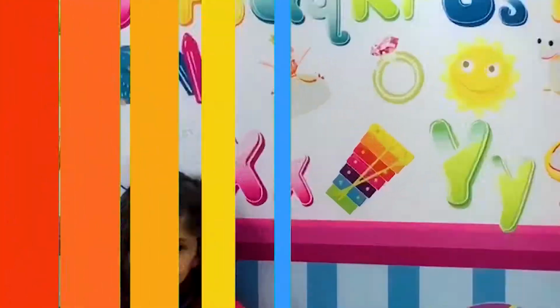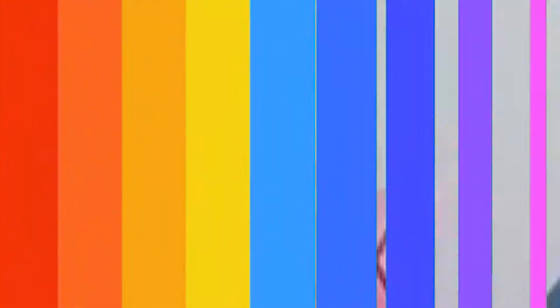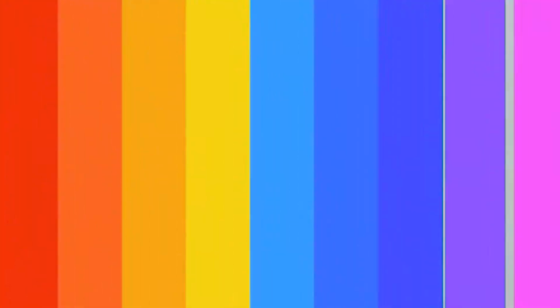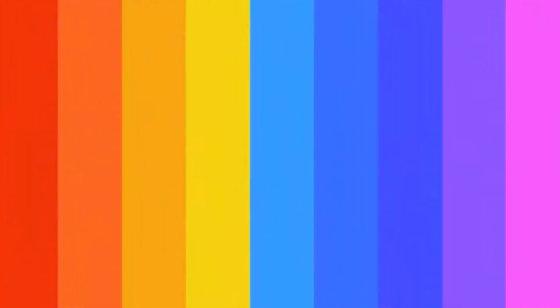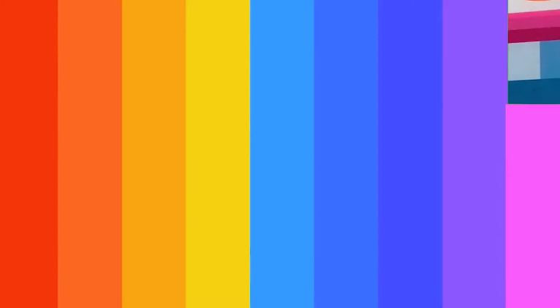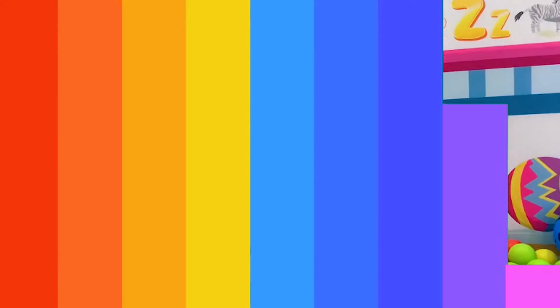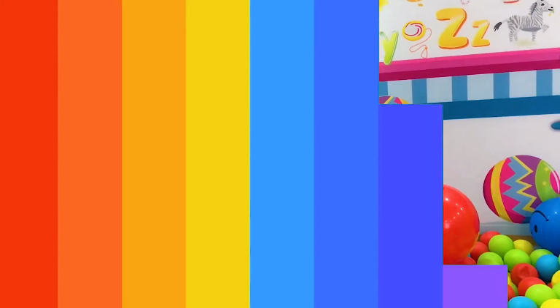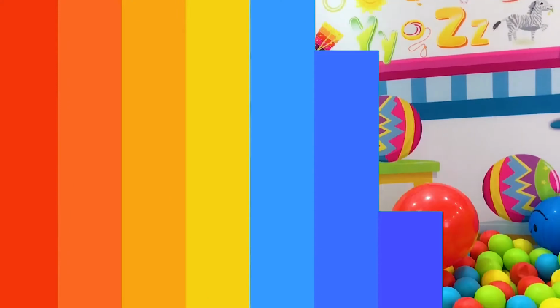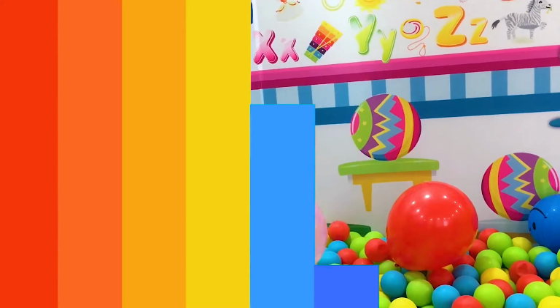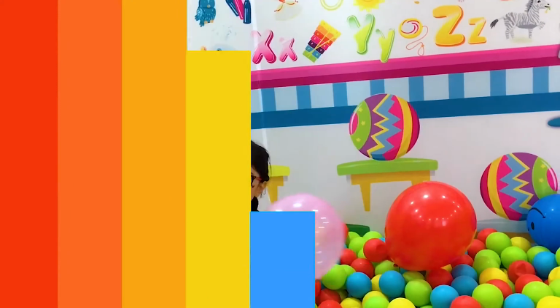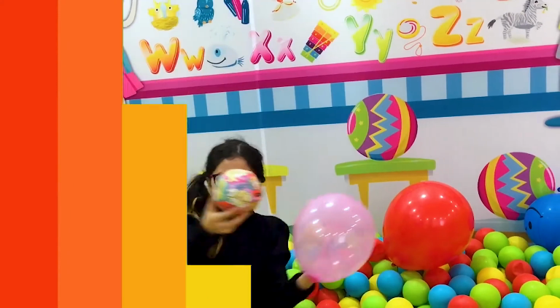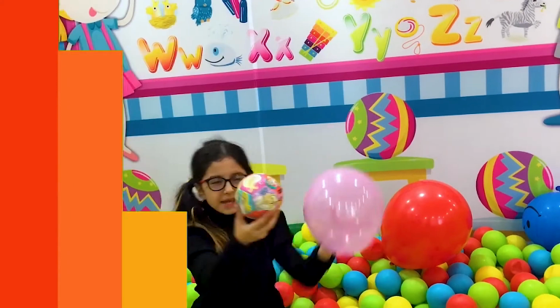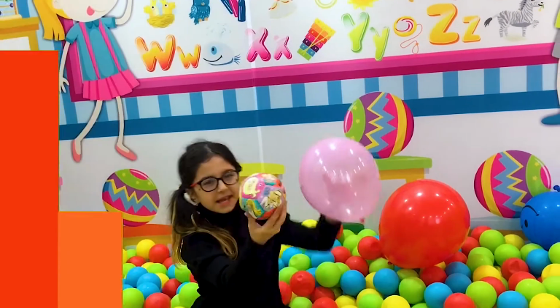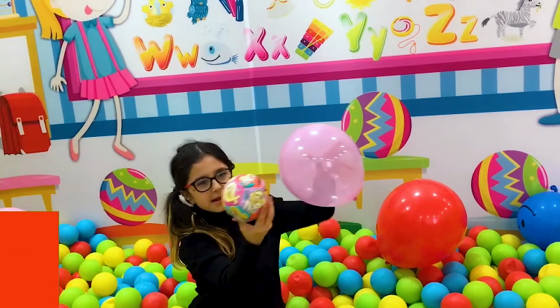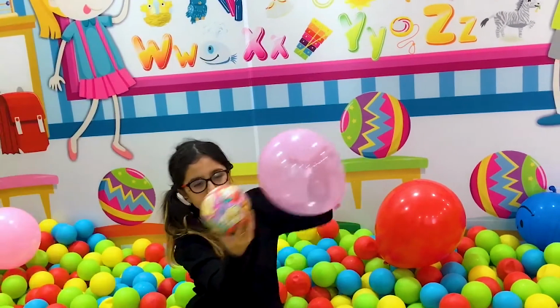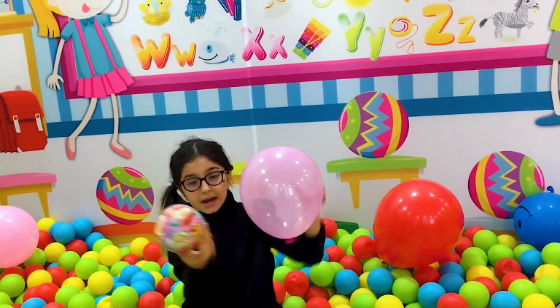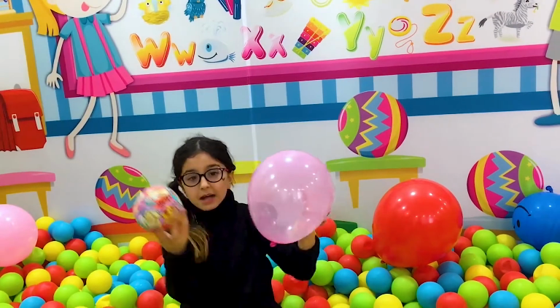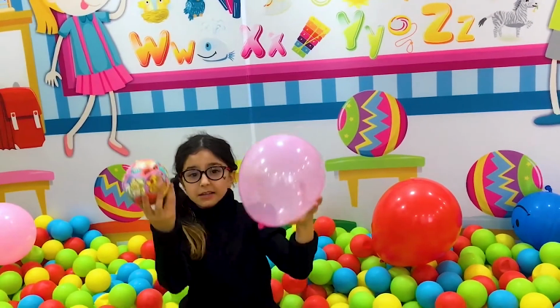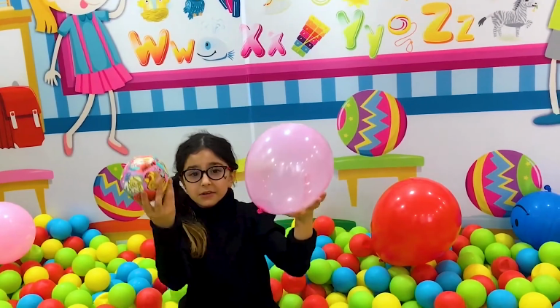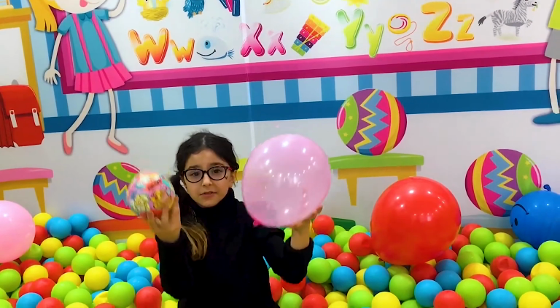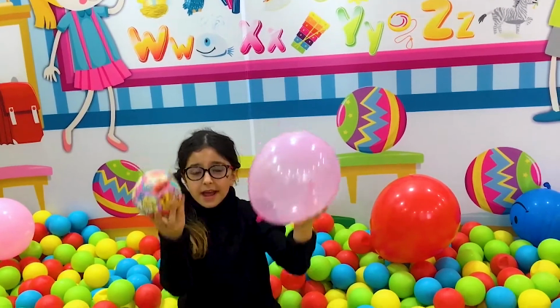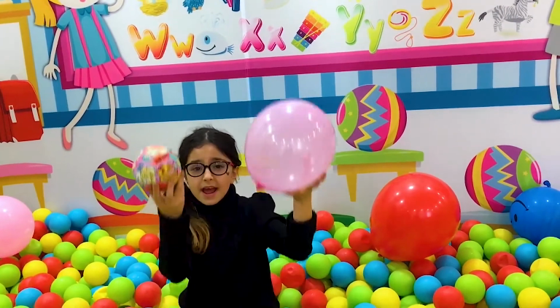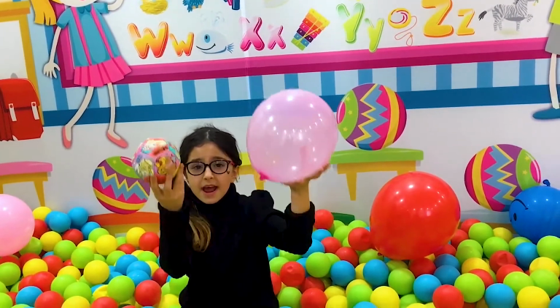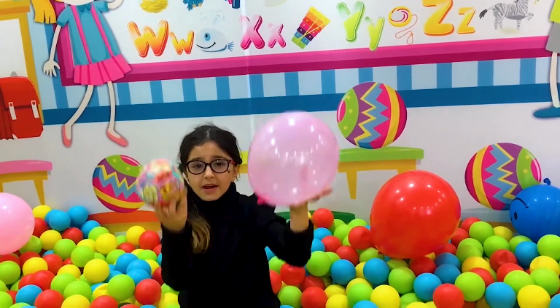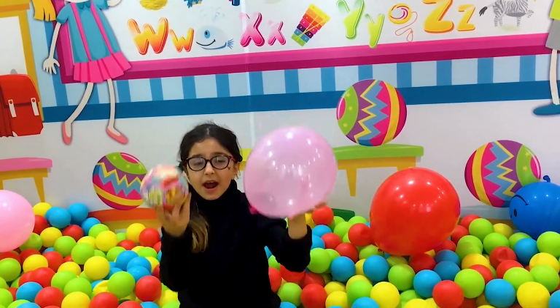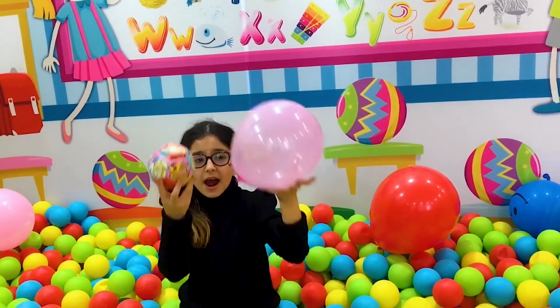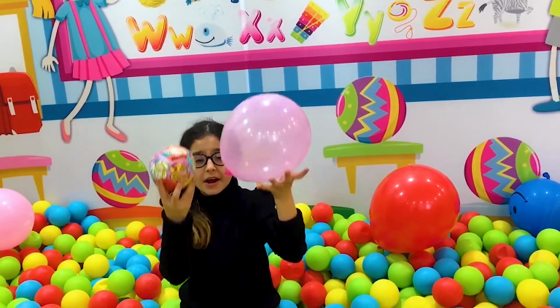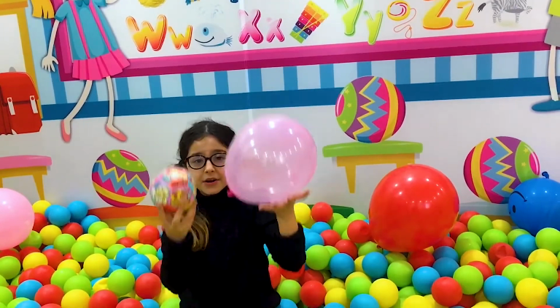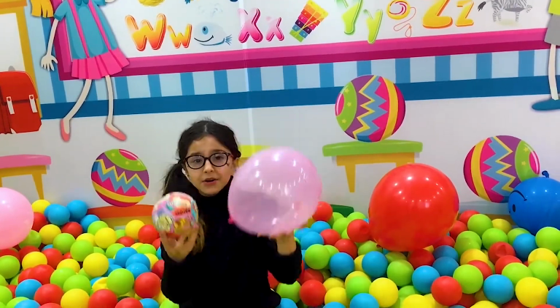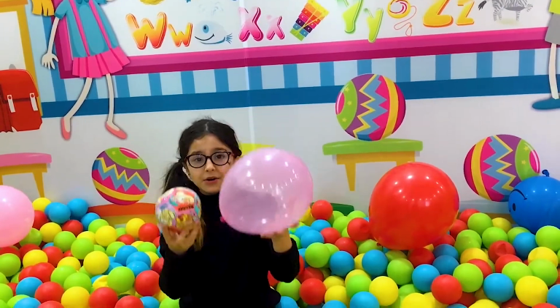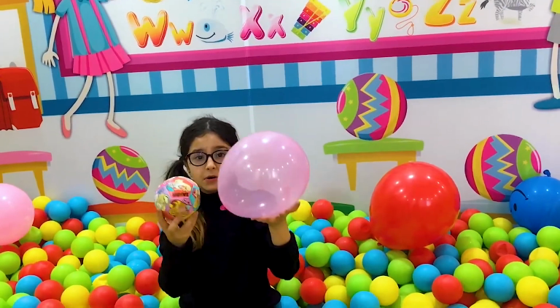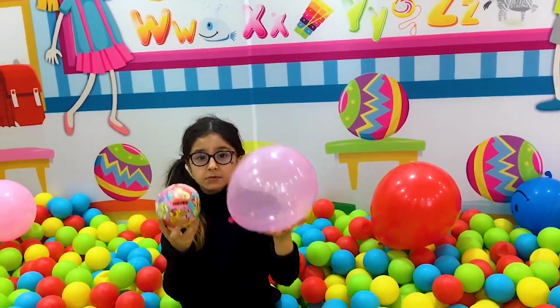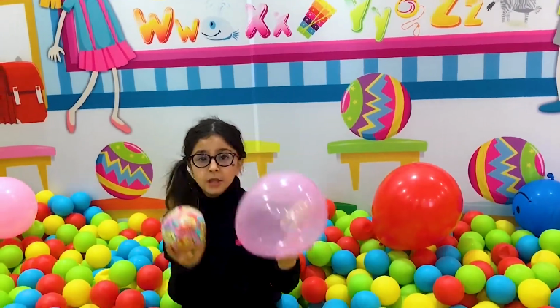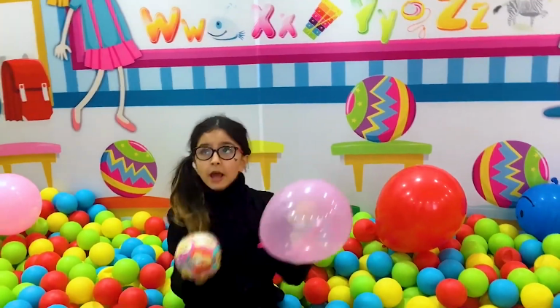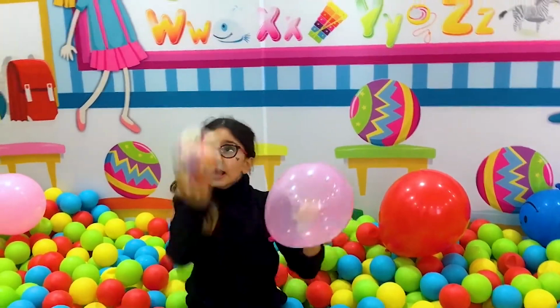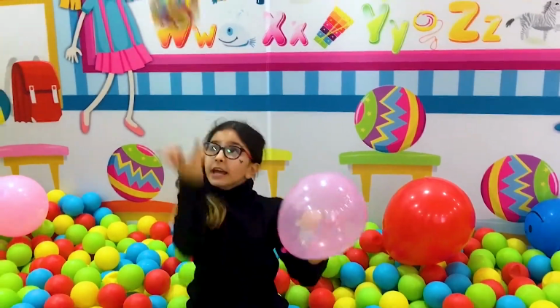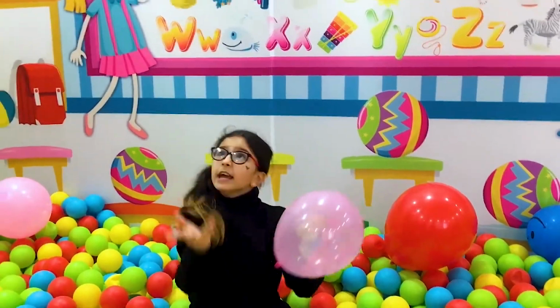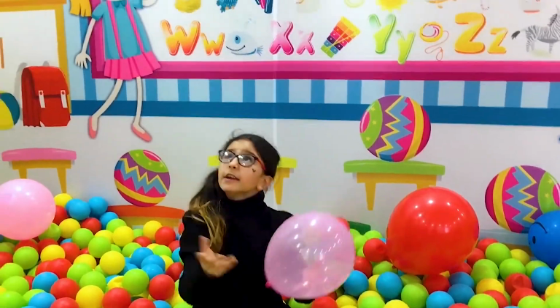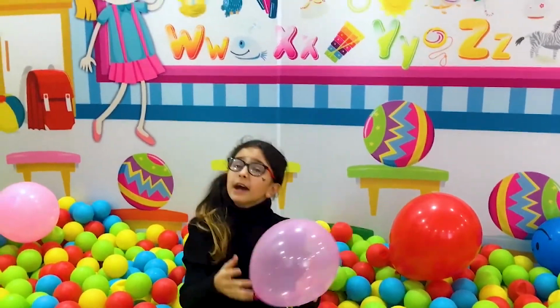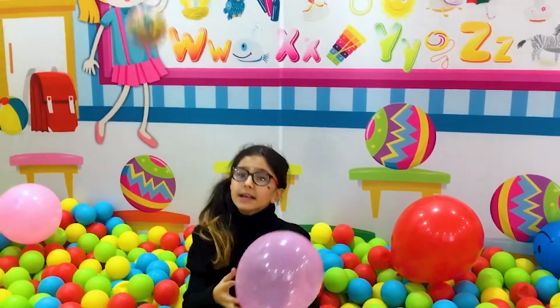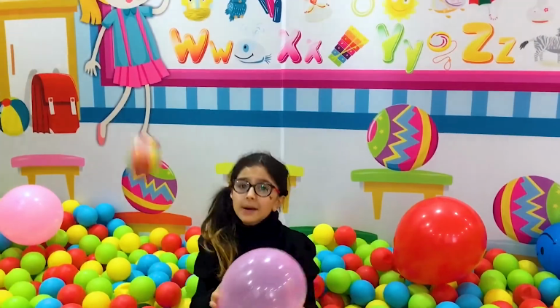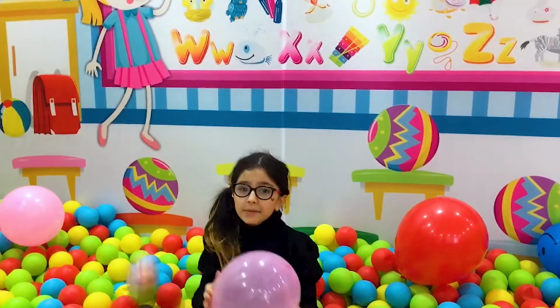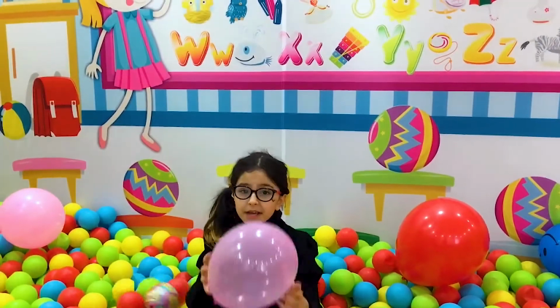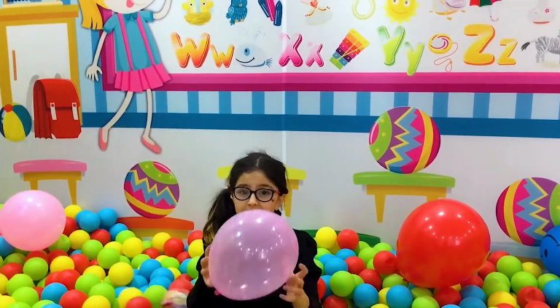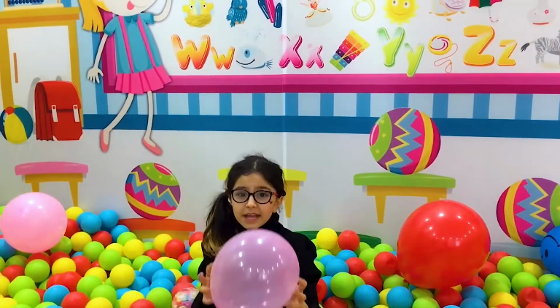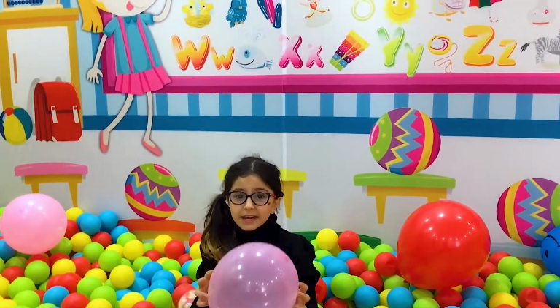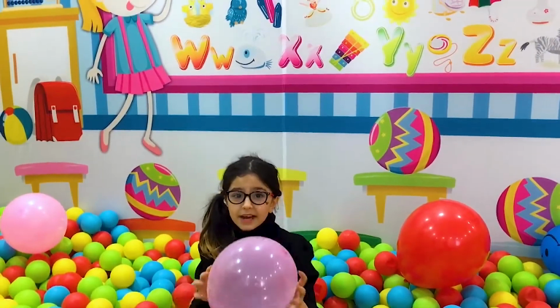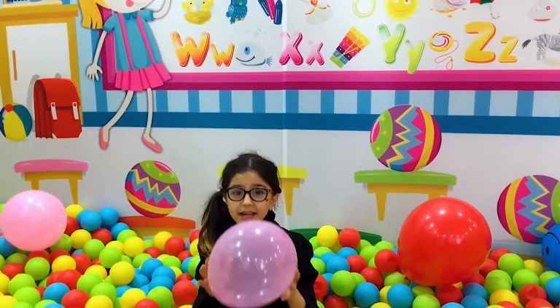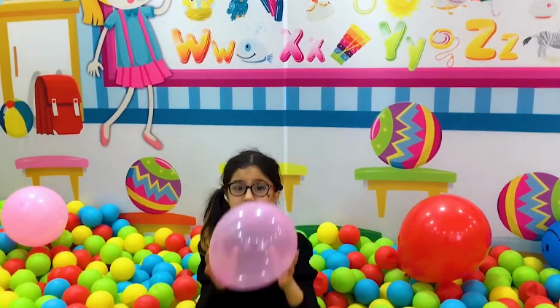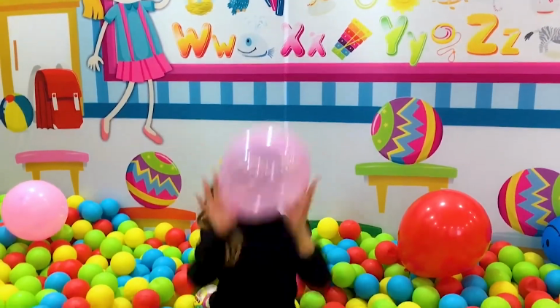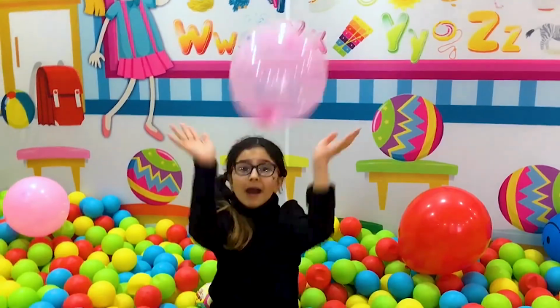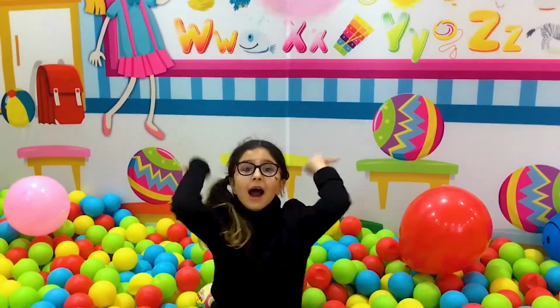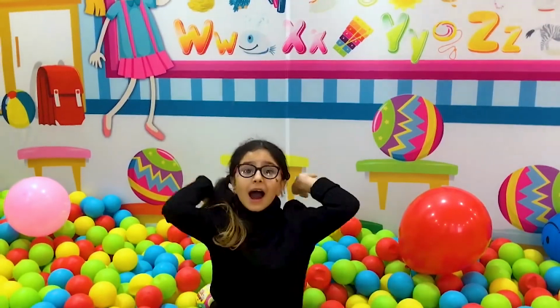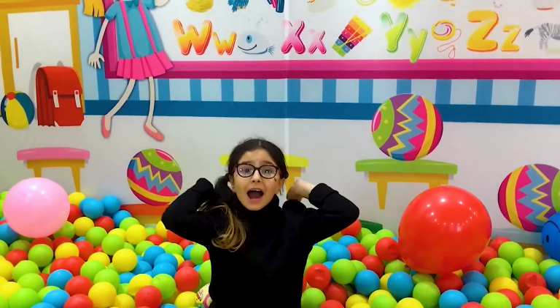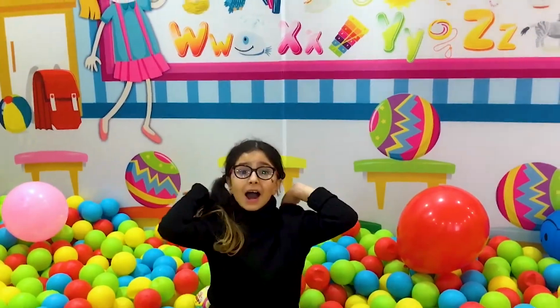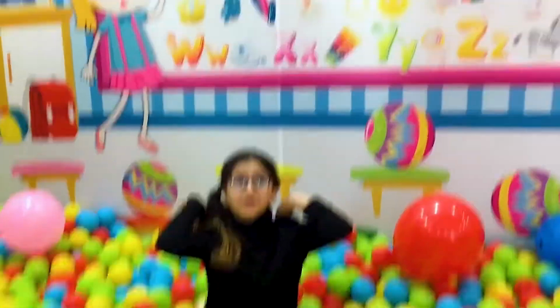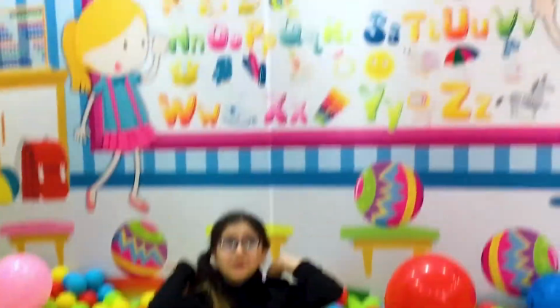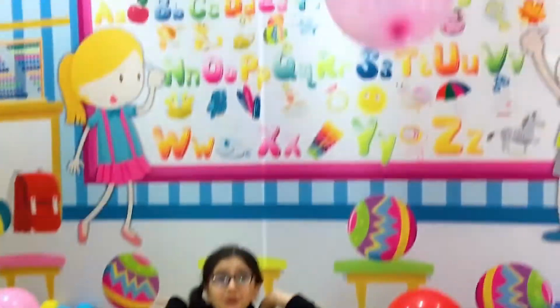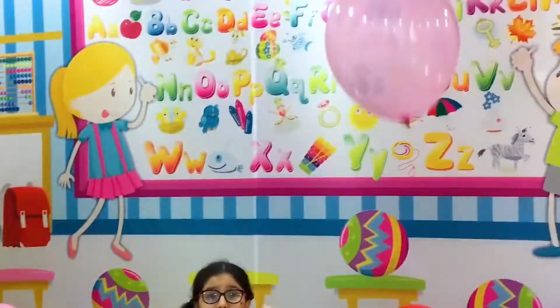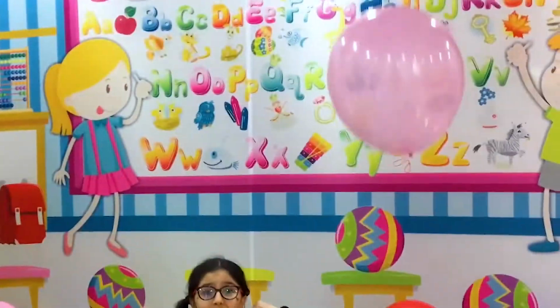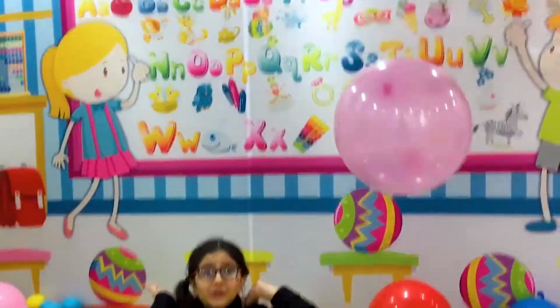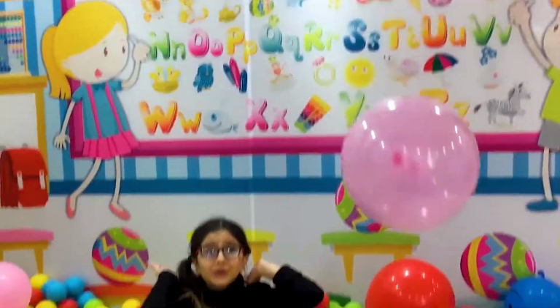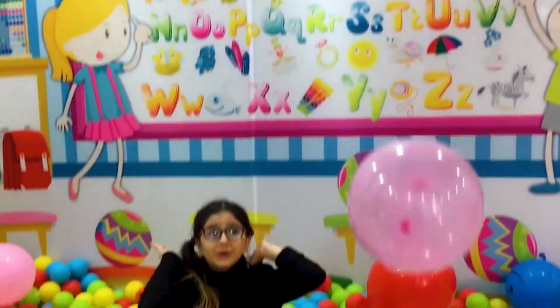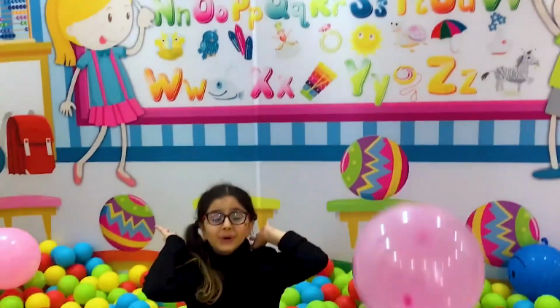Pink color, pink color, where are you? Here I am, here I am, how do you do?